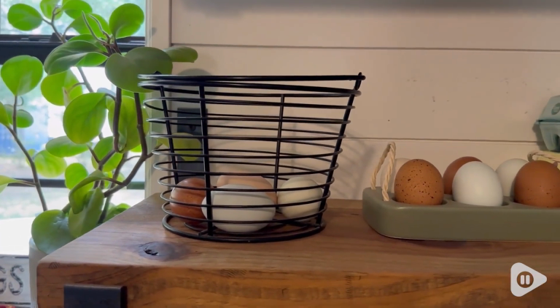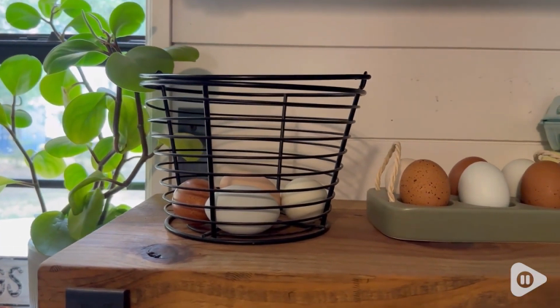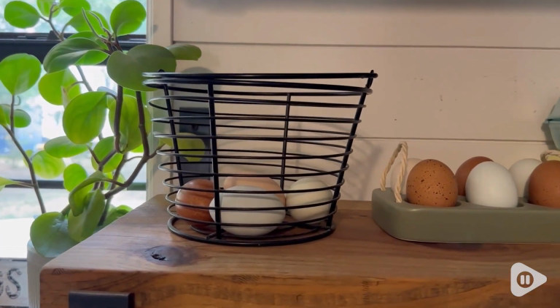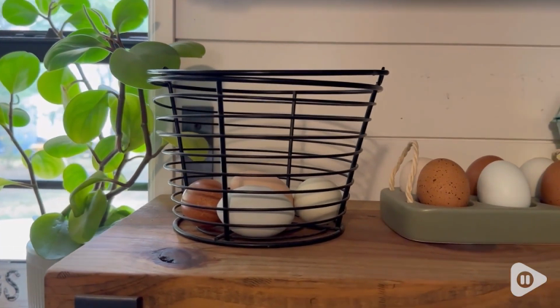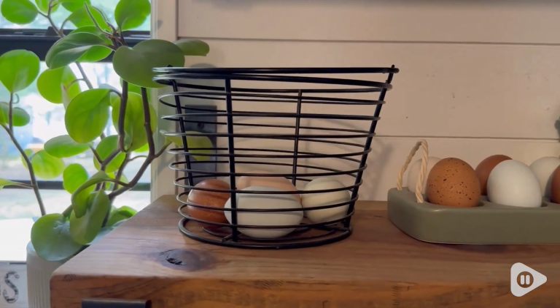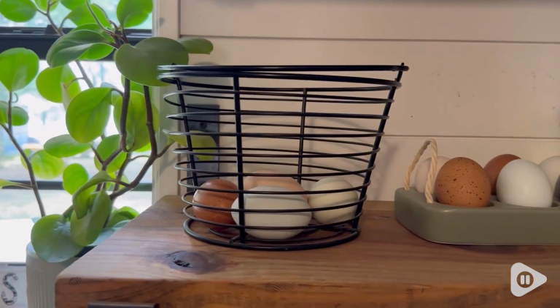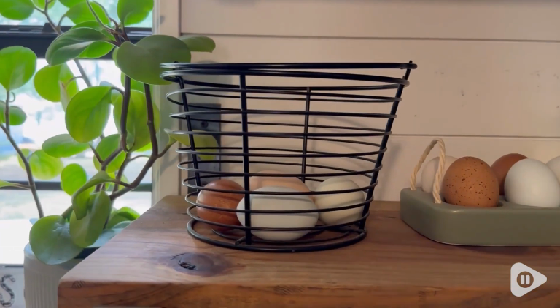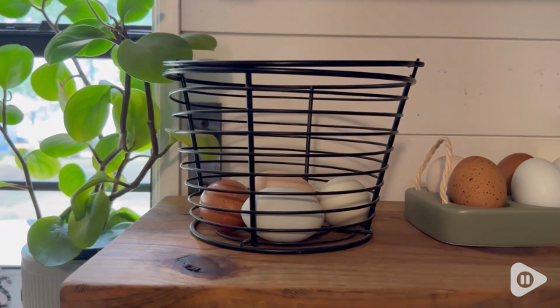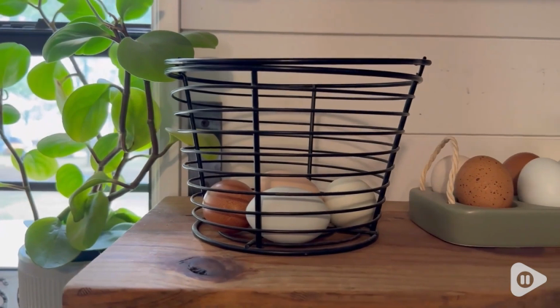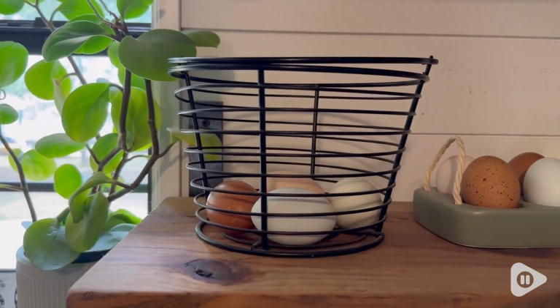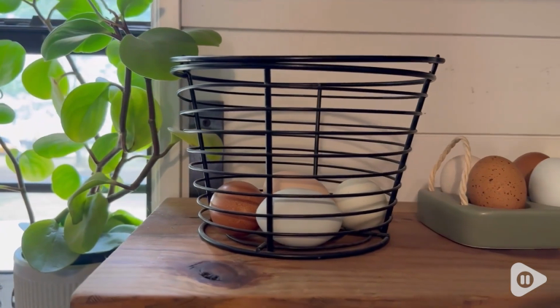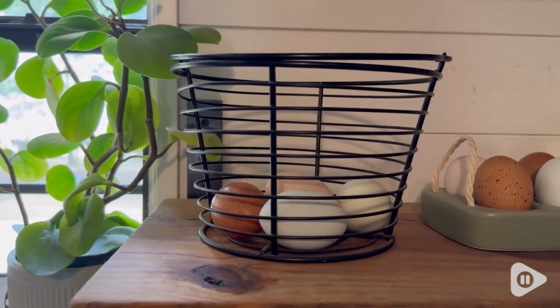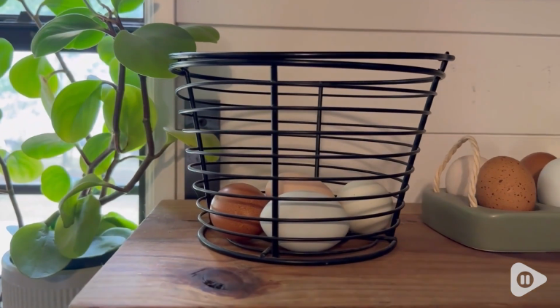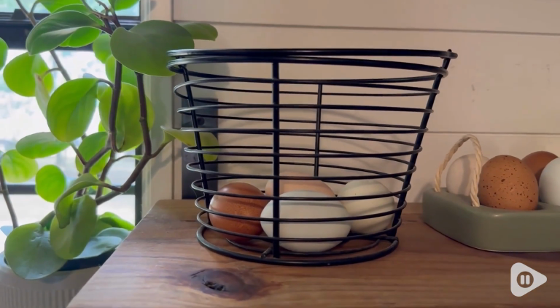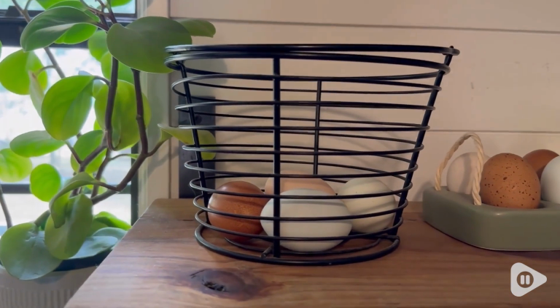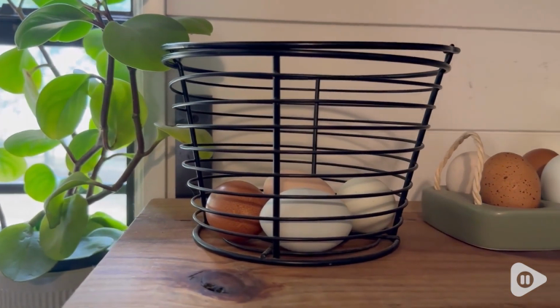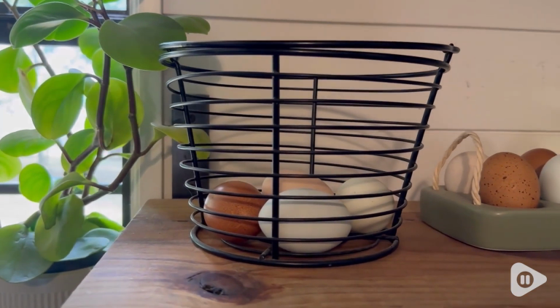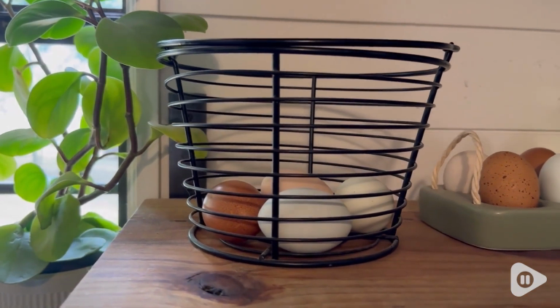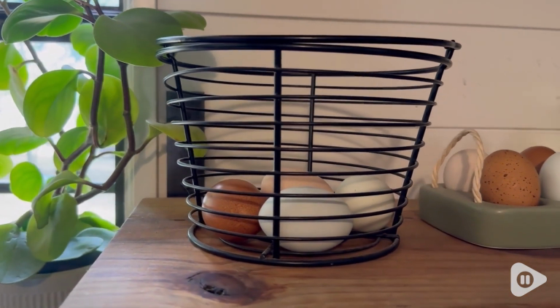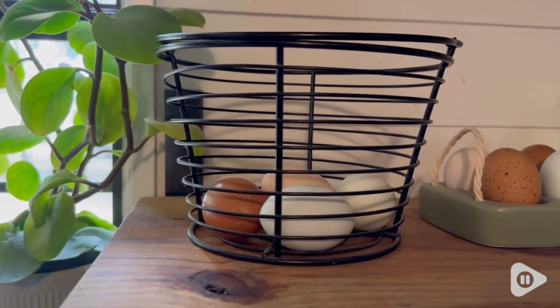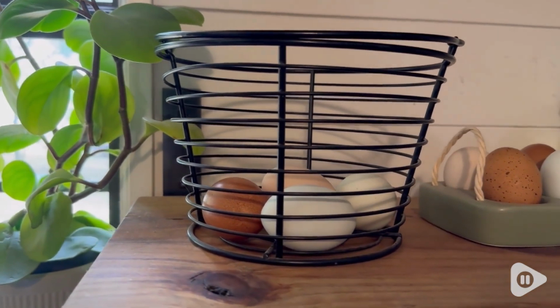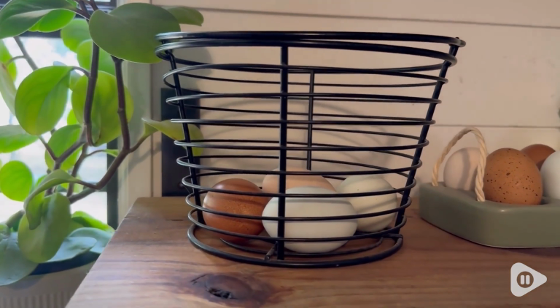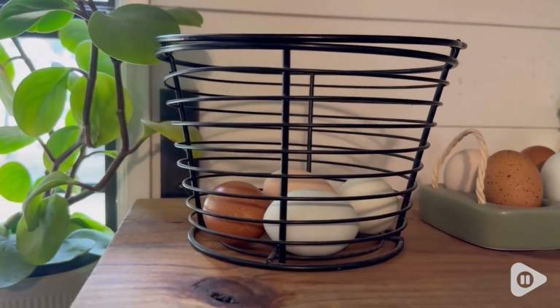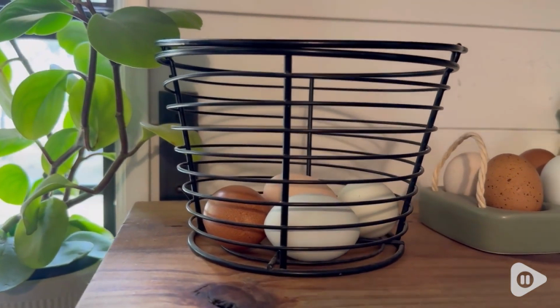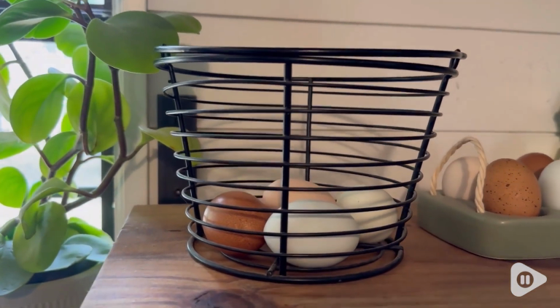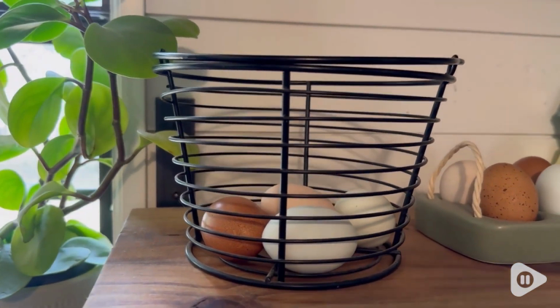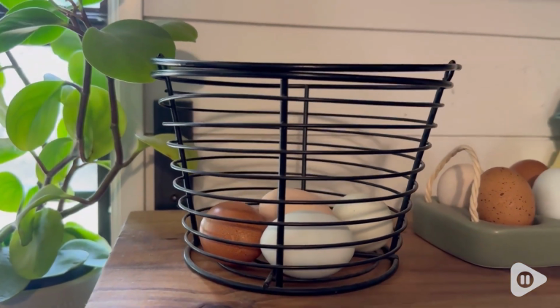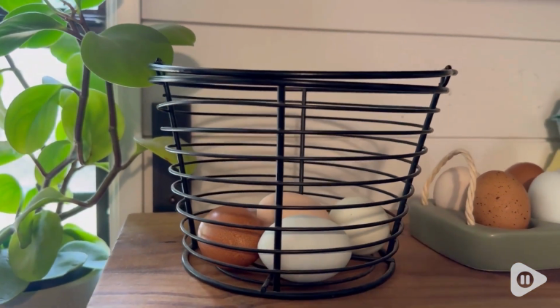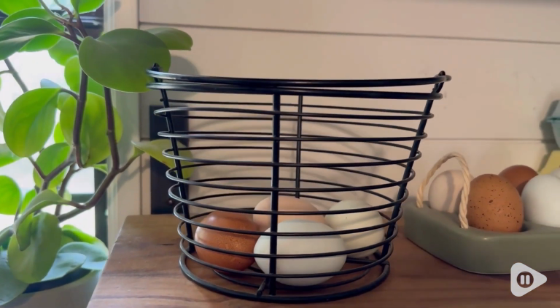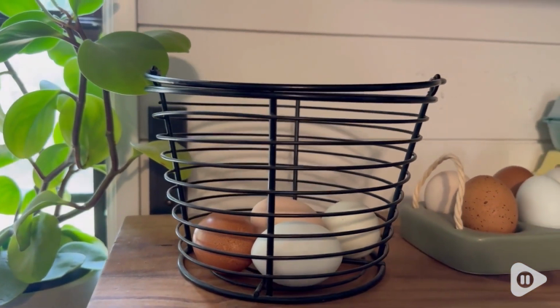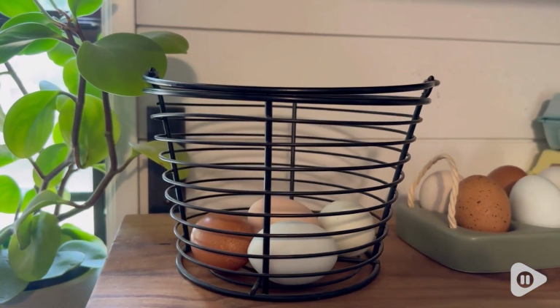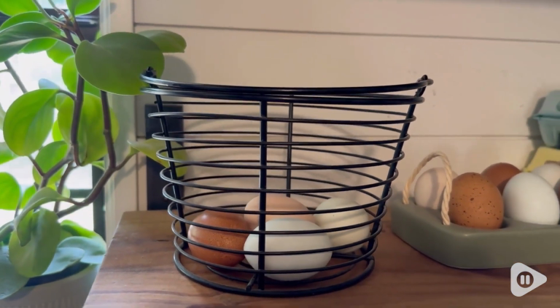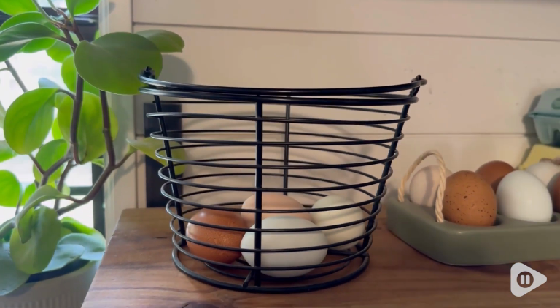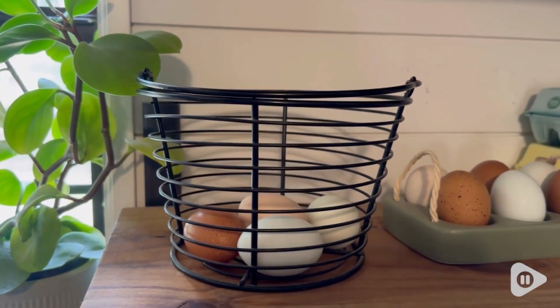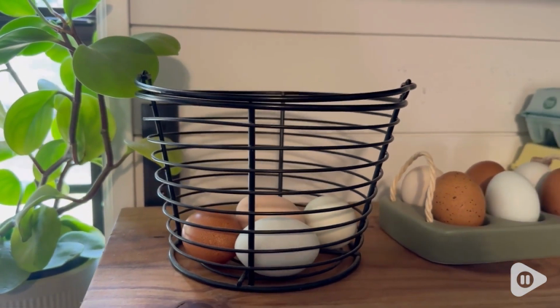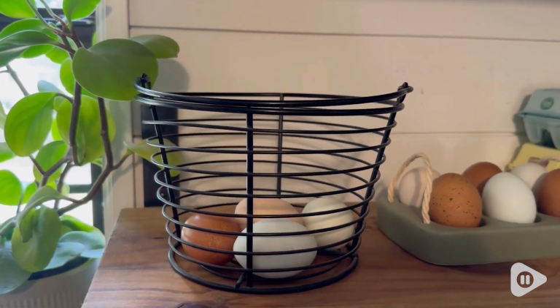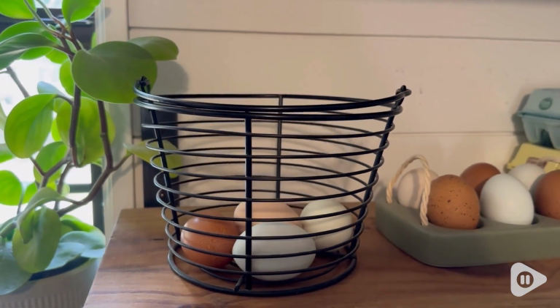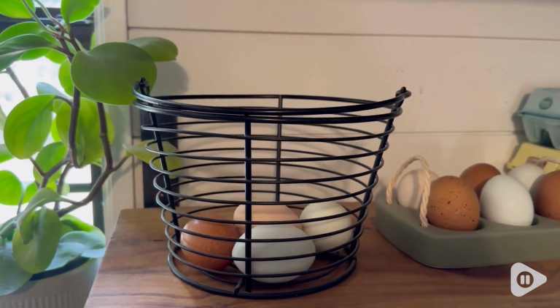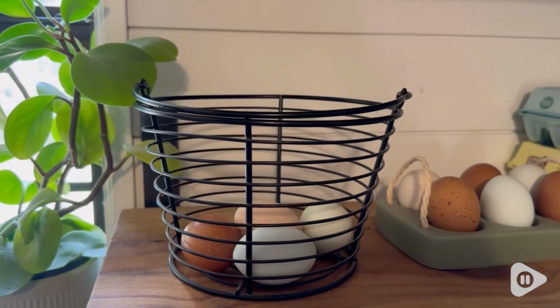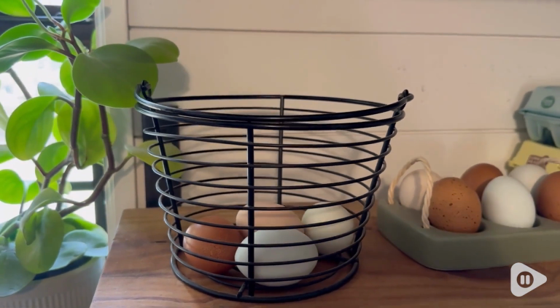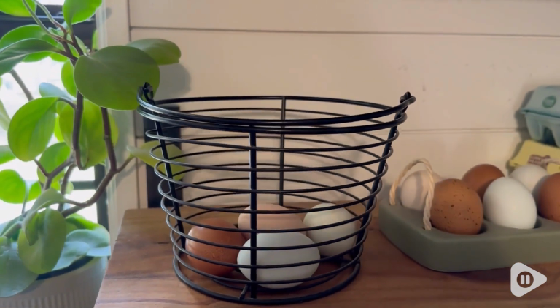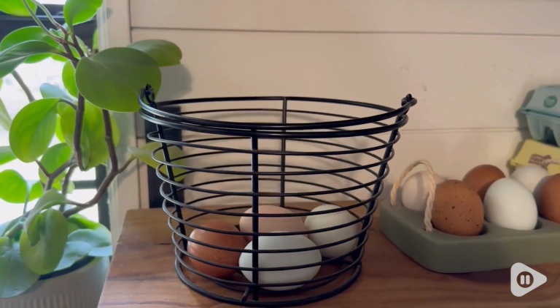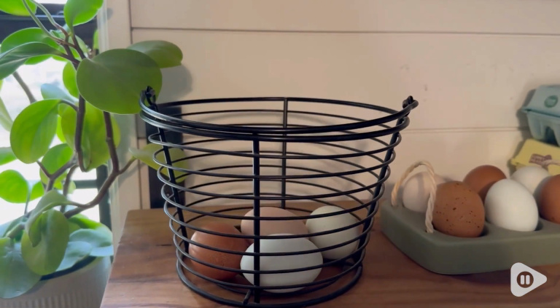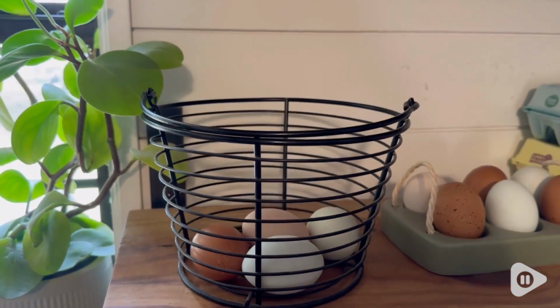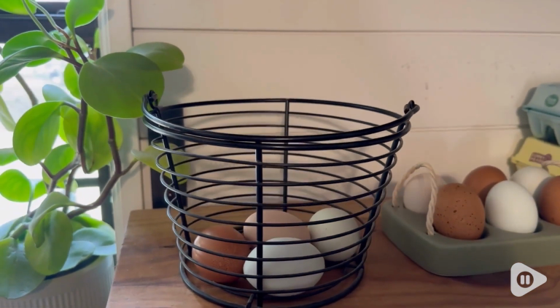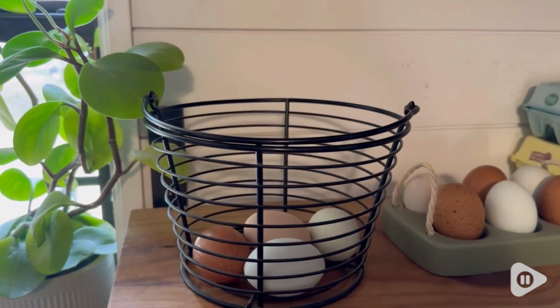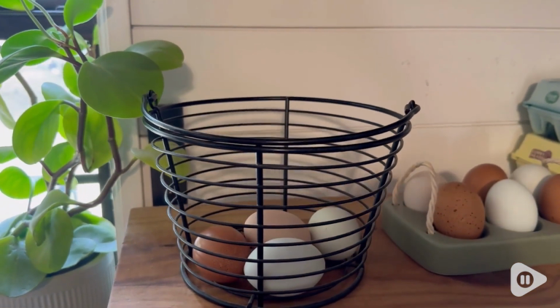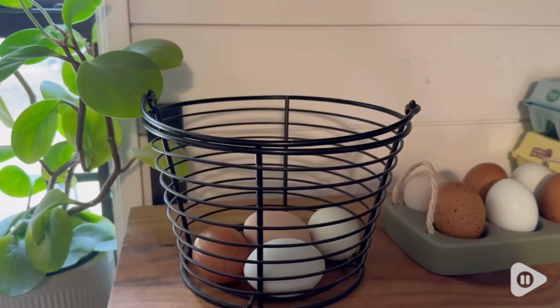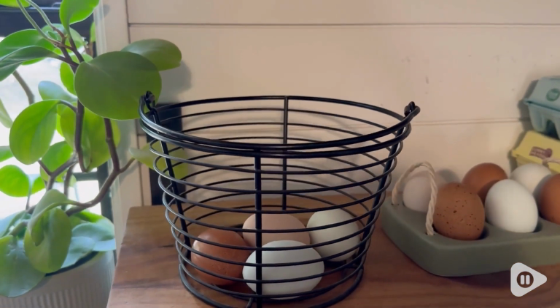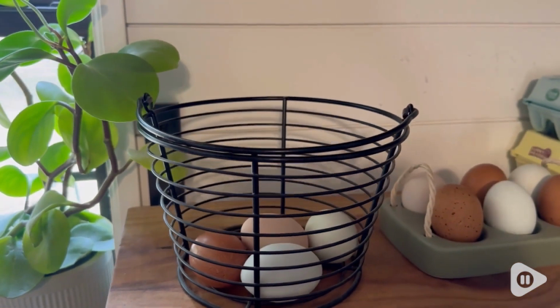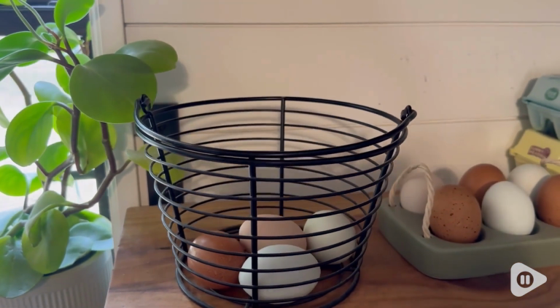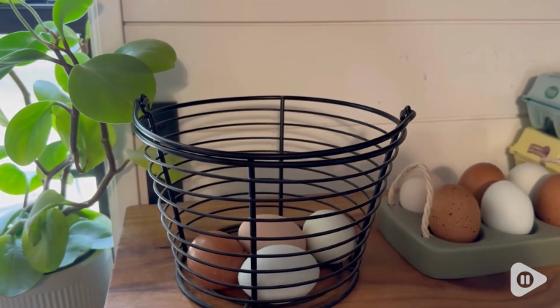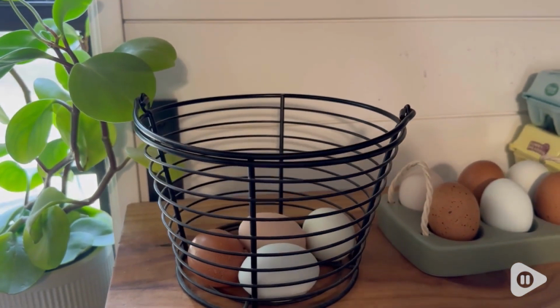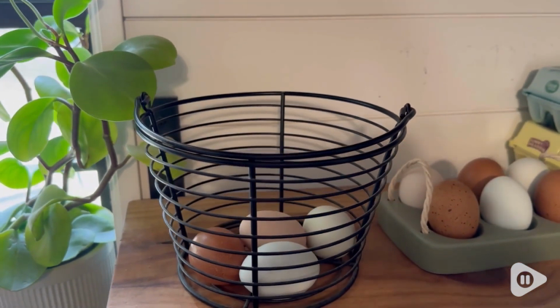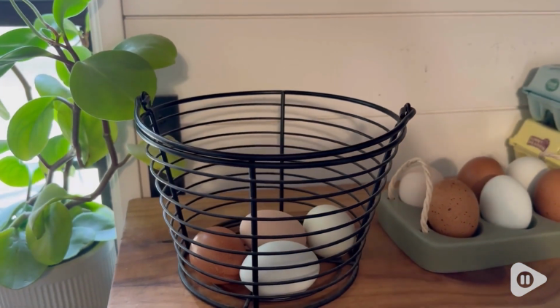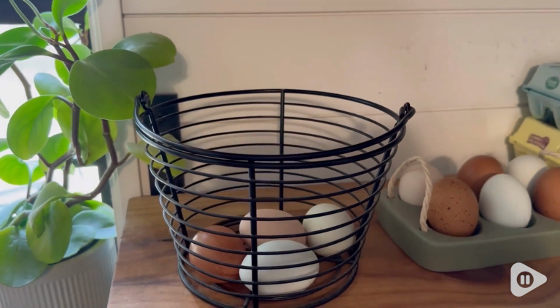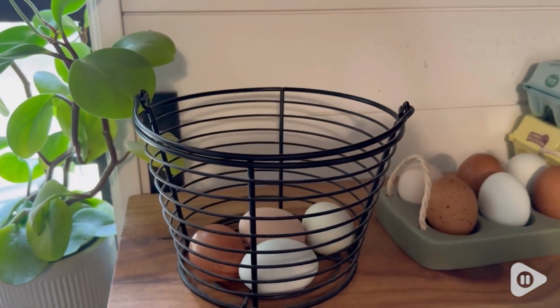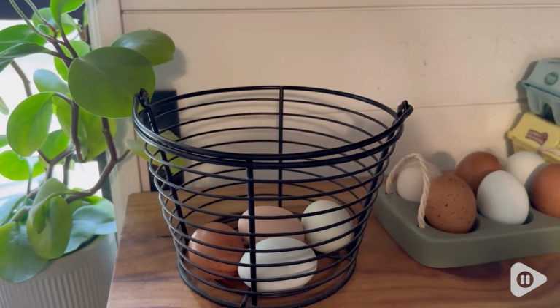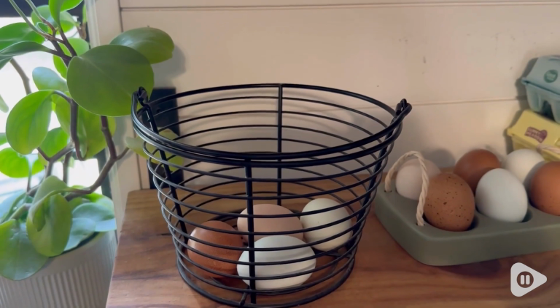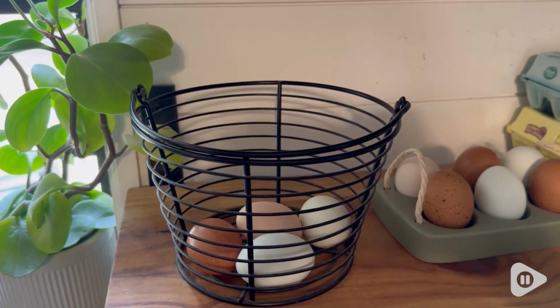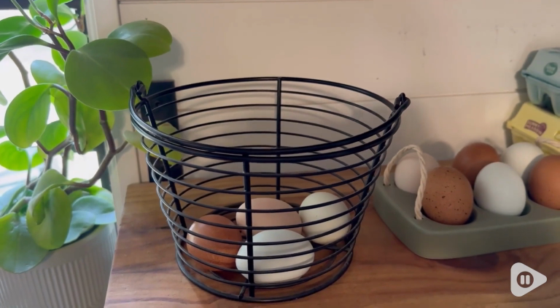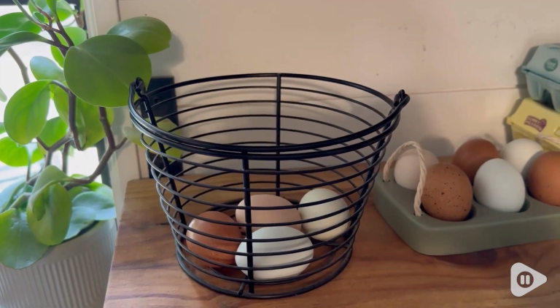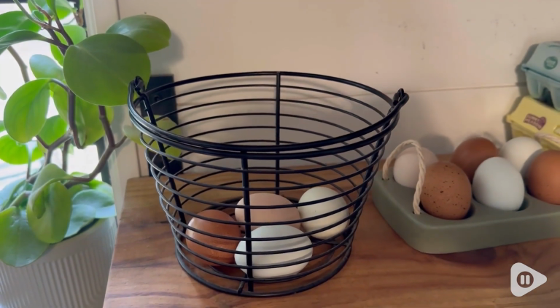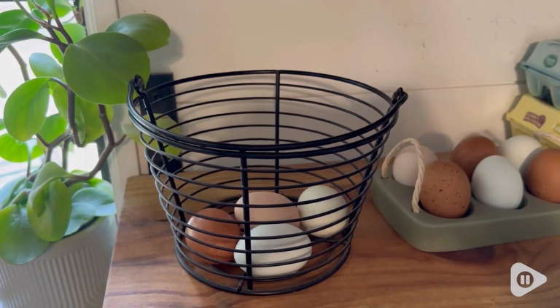When we're not actually using it to collect eggs, I like to just leave it on the shelf — it looks pretty with or without eggs in it.